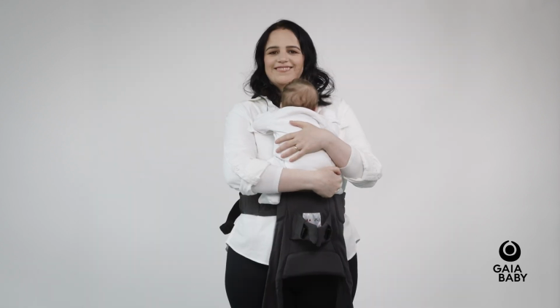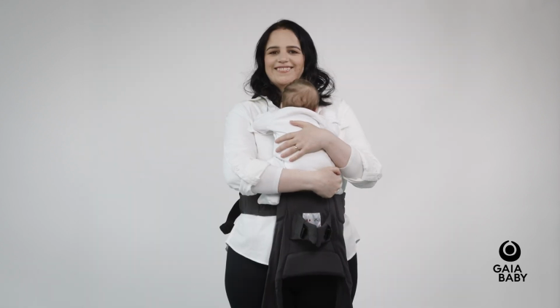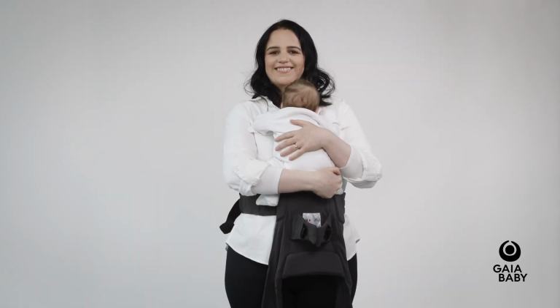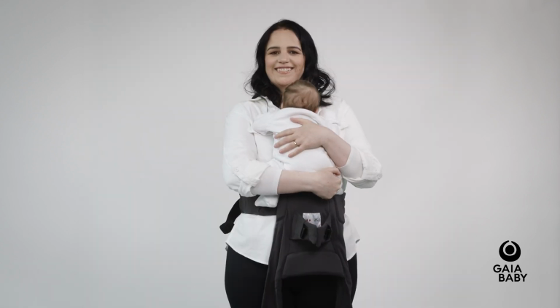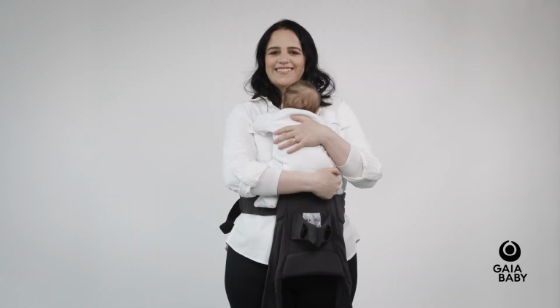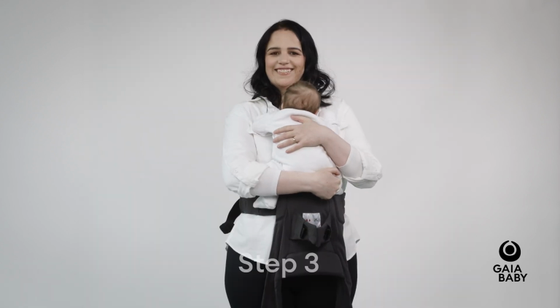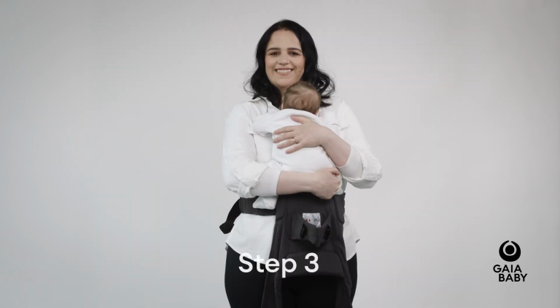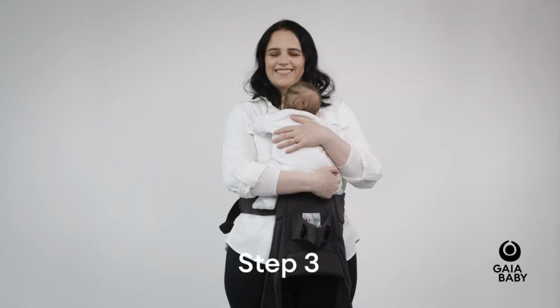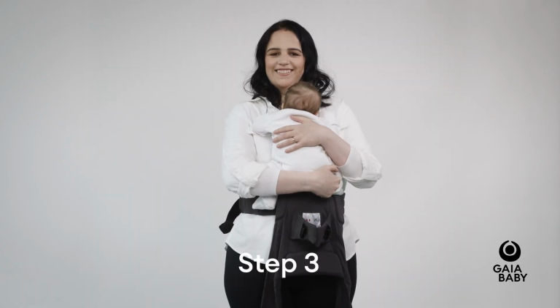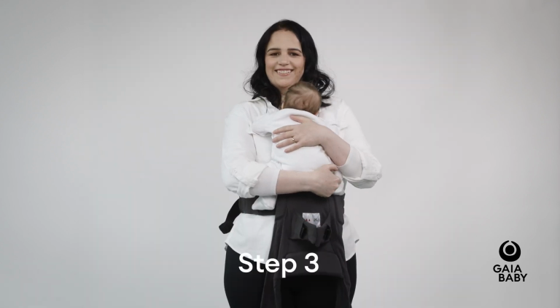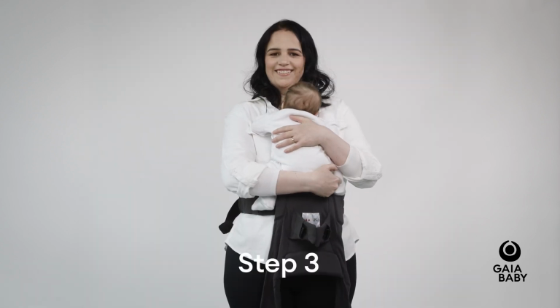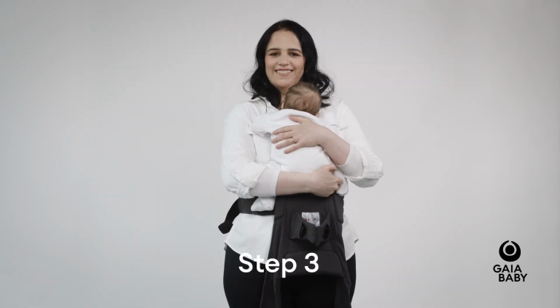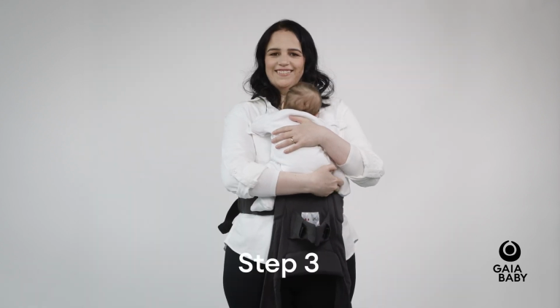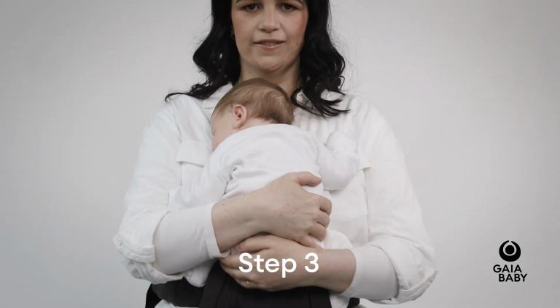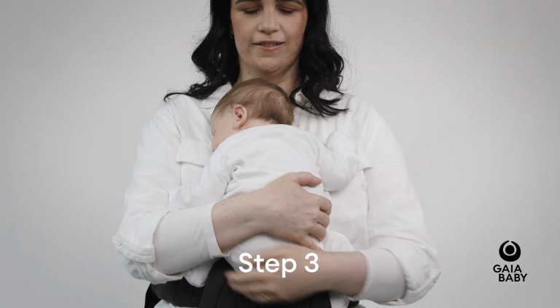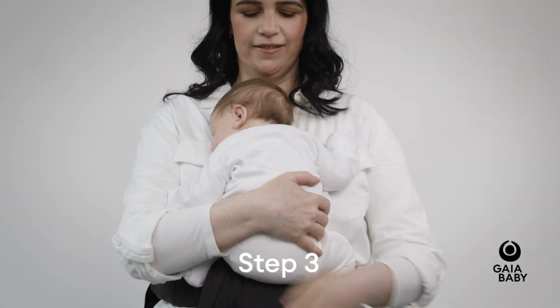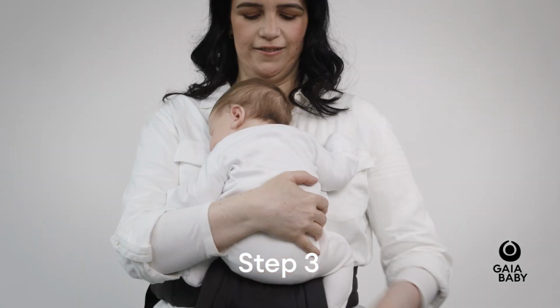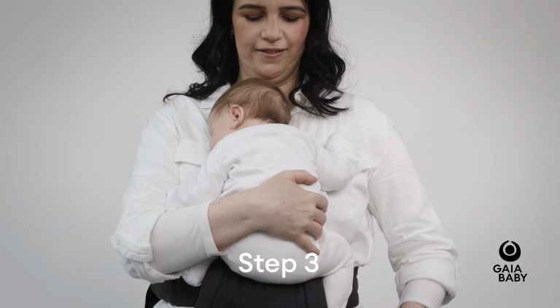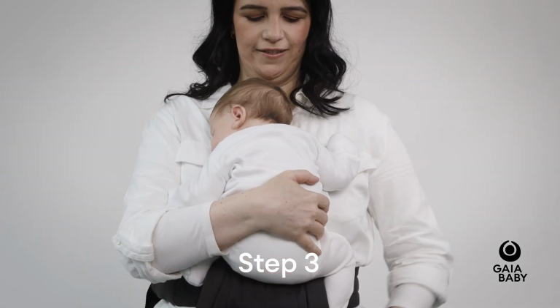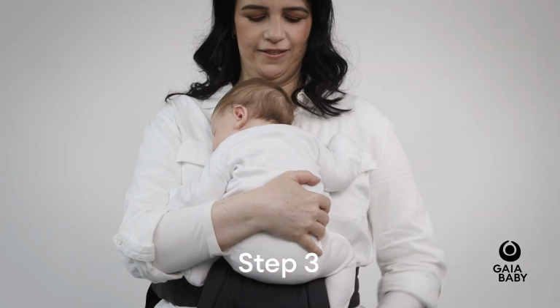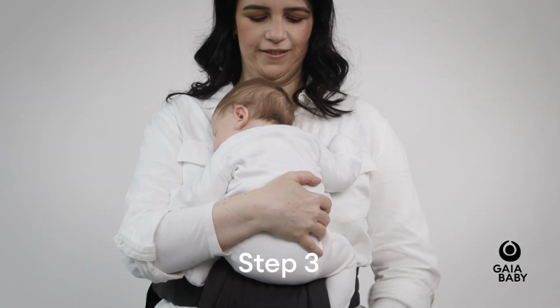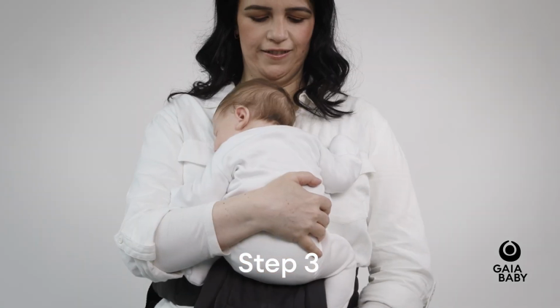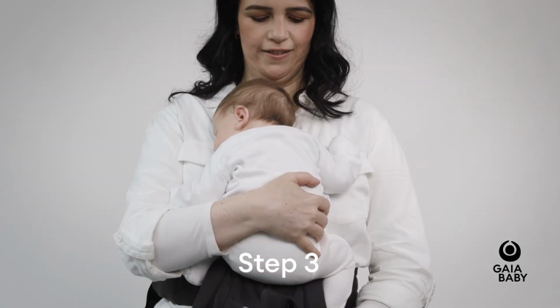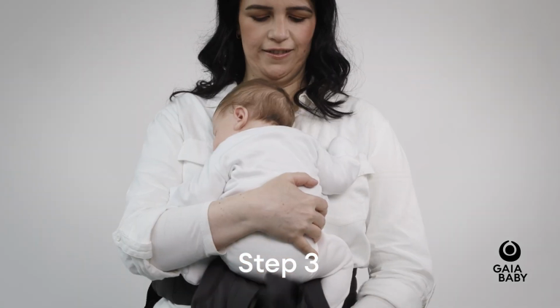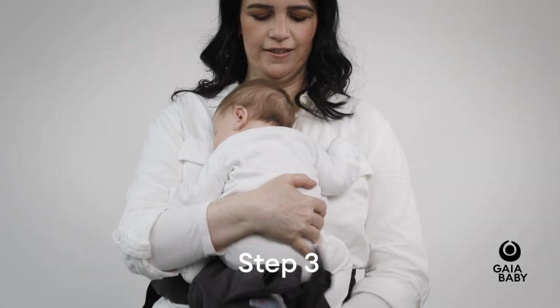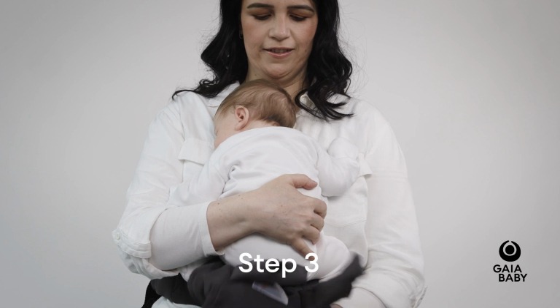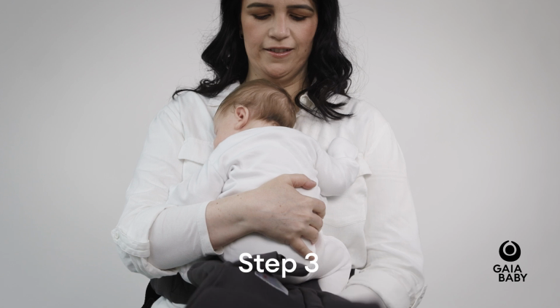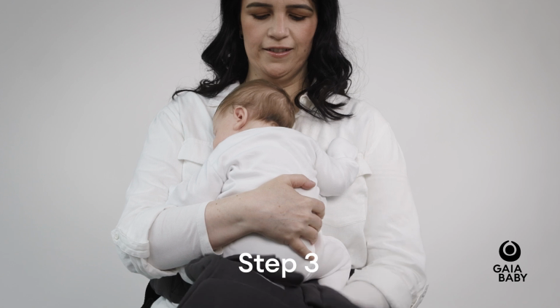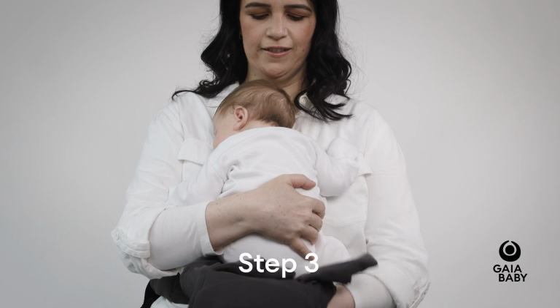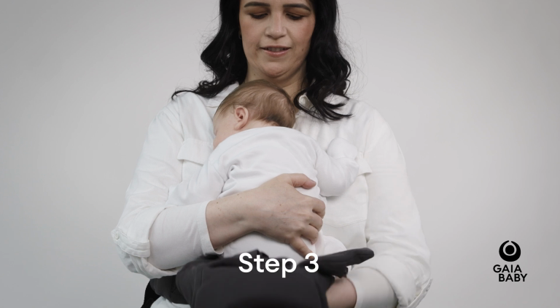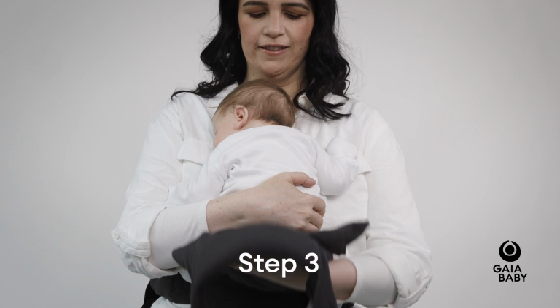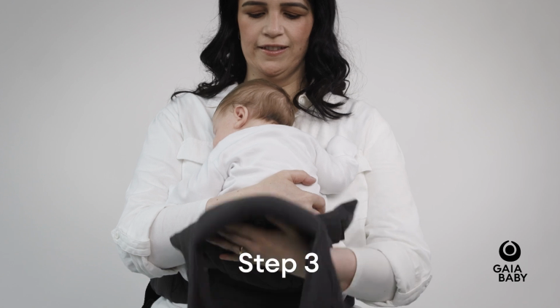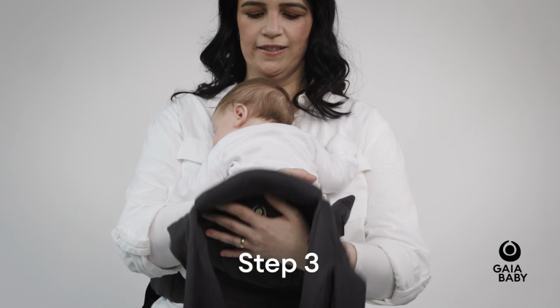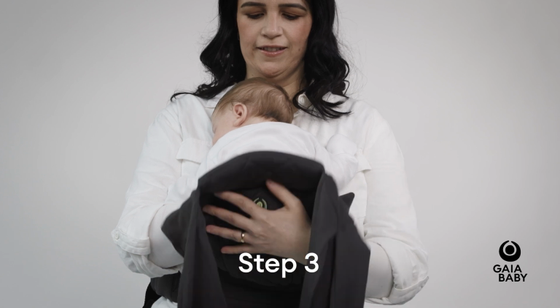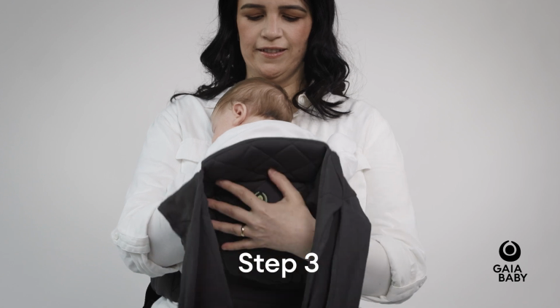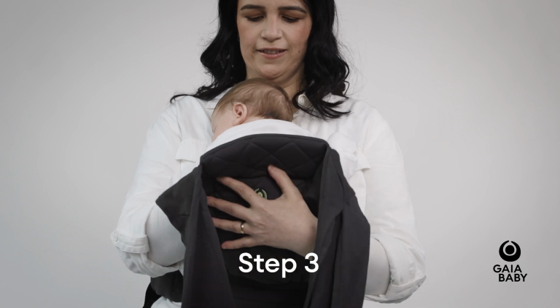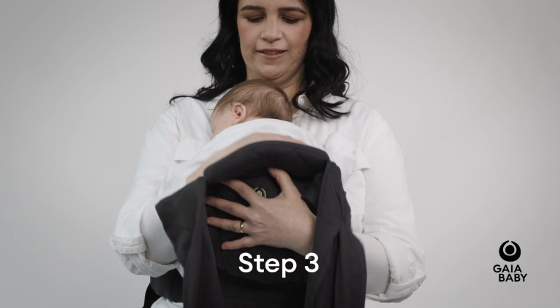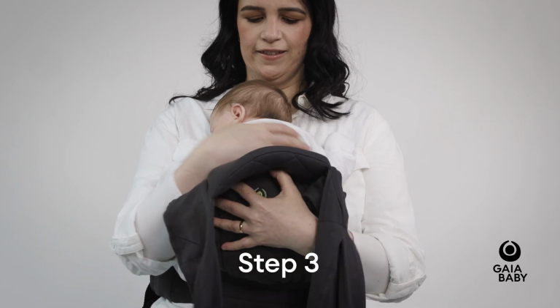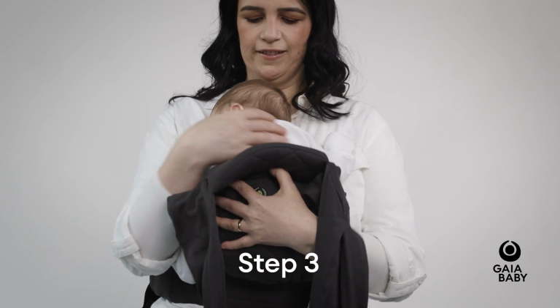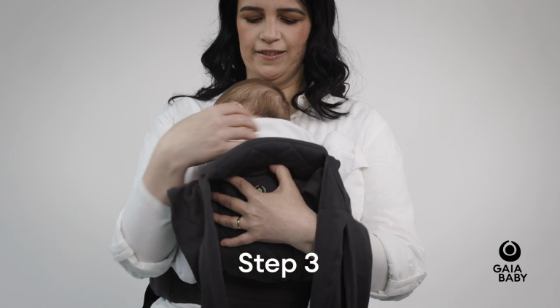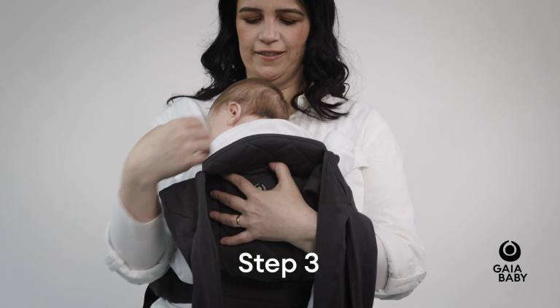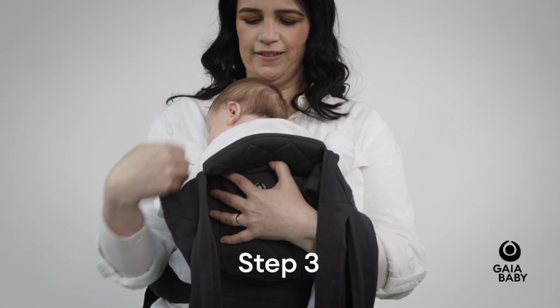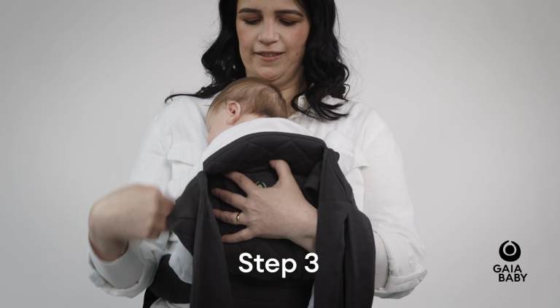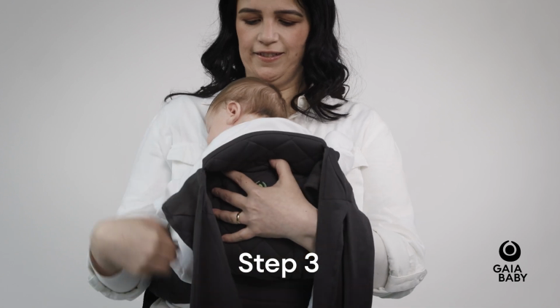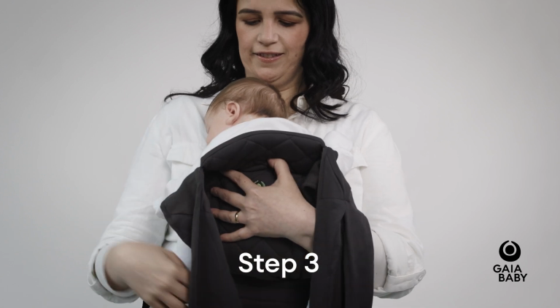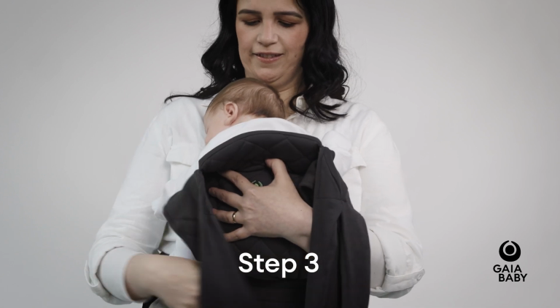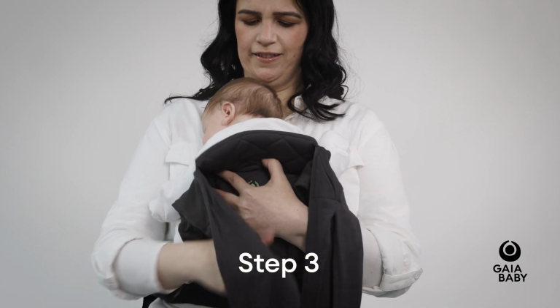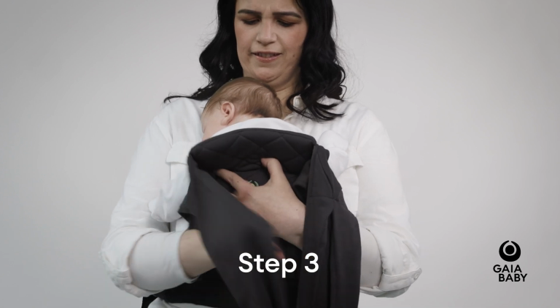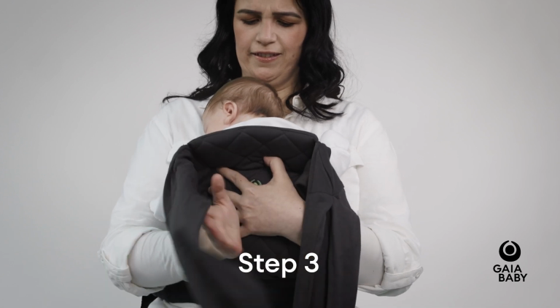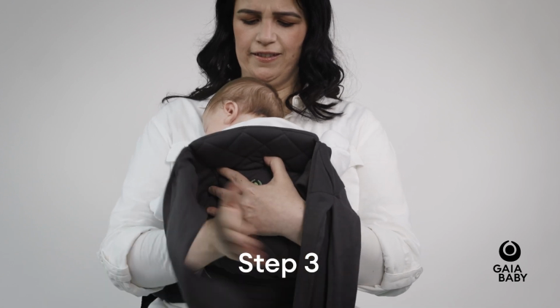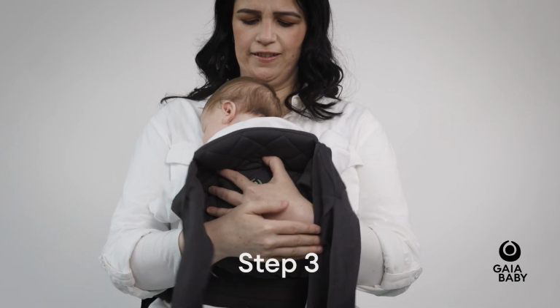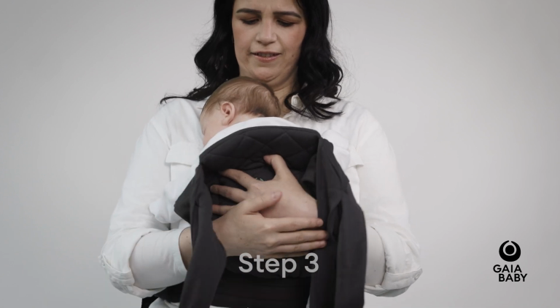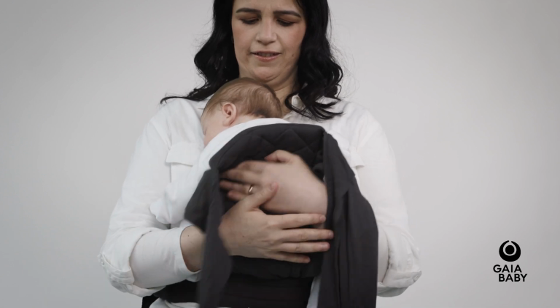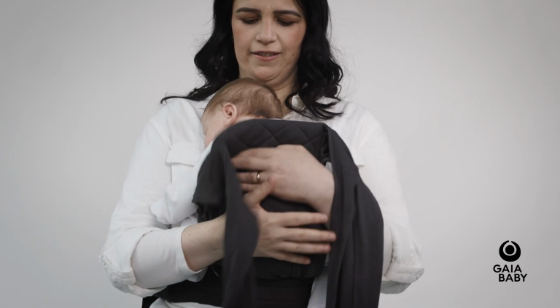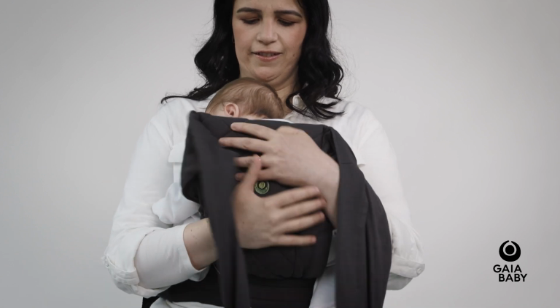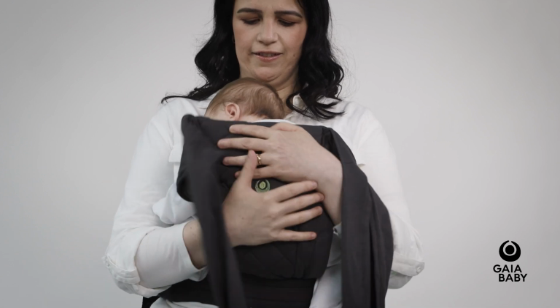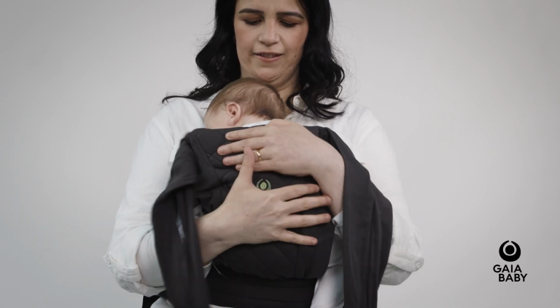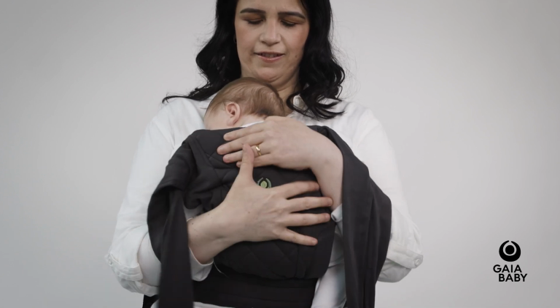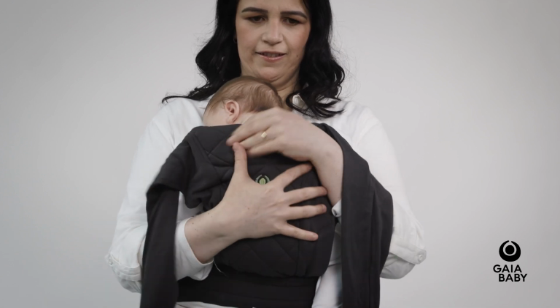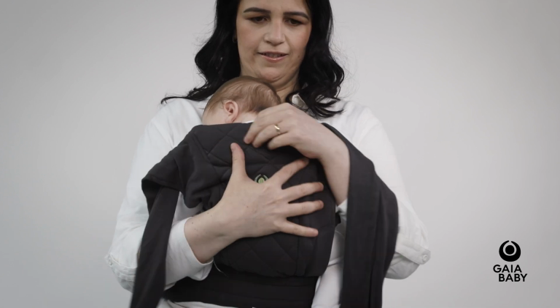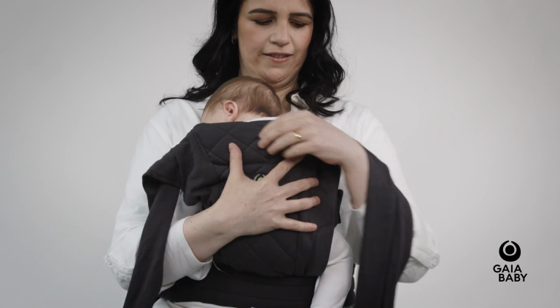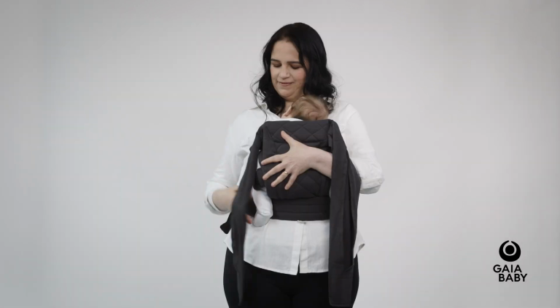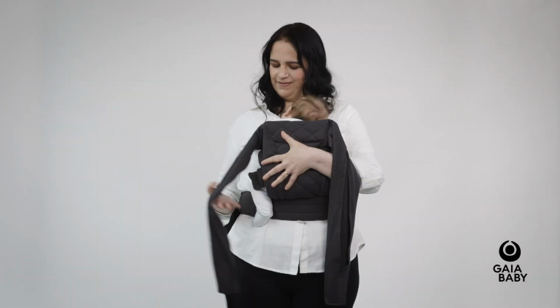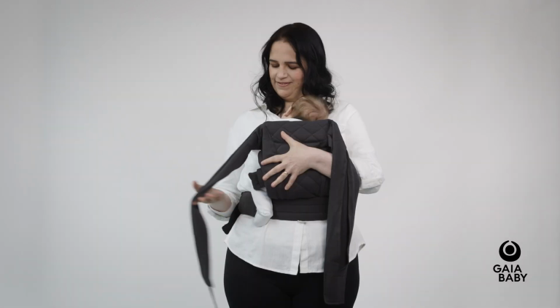With the carrier securely buckled around your waist, lift your baby into position, keeping your hand on them at all times.